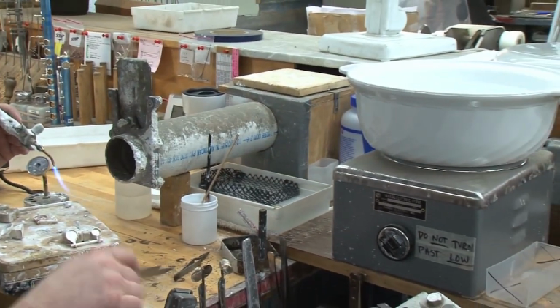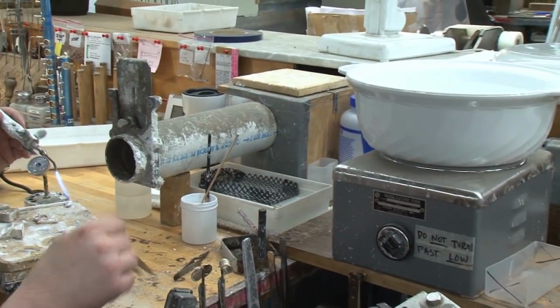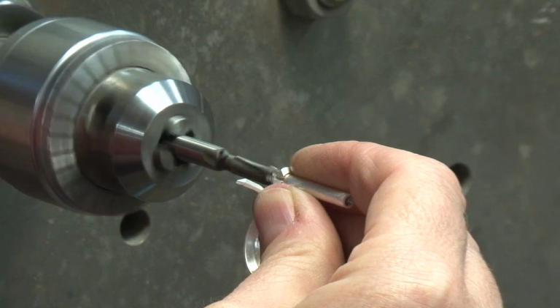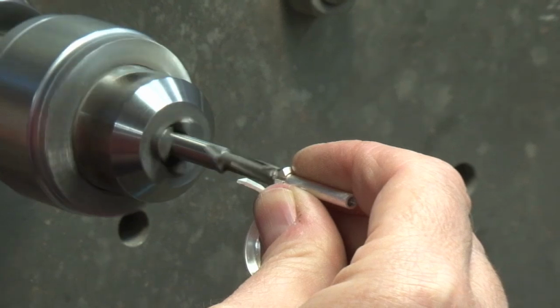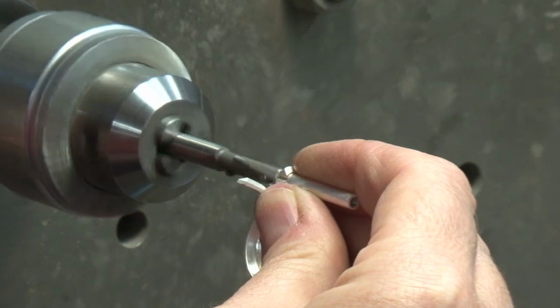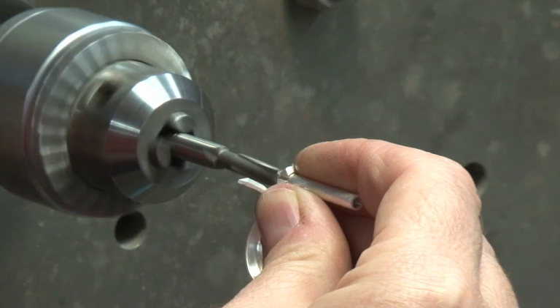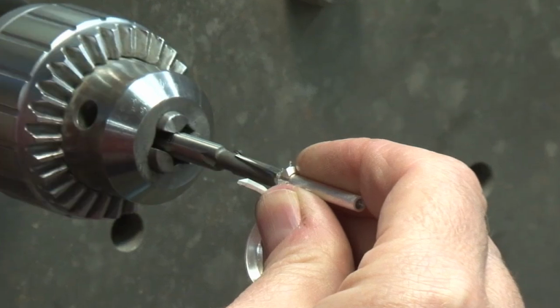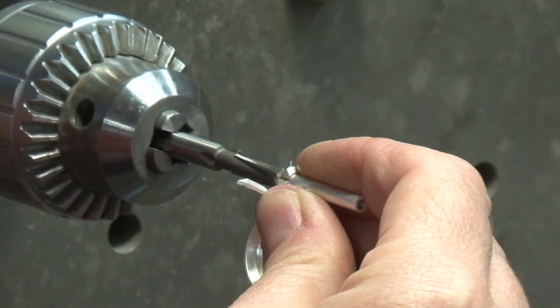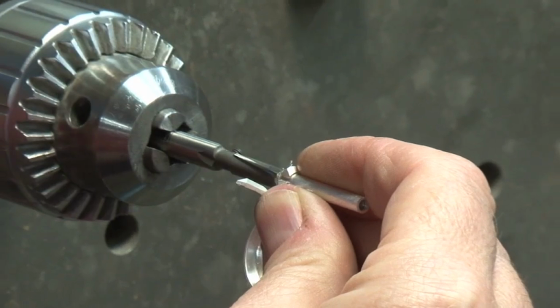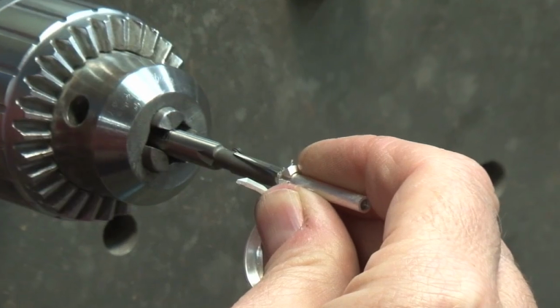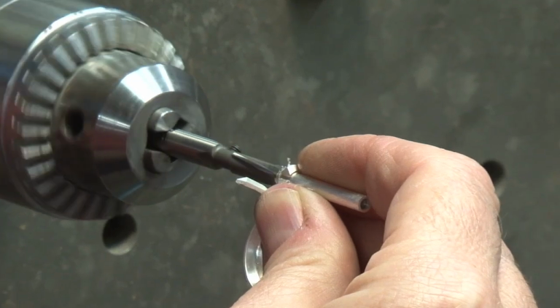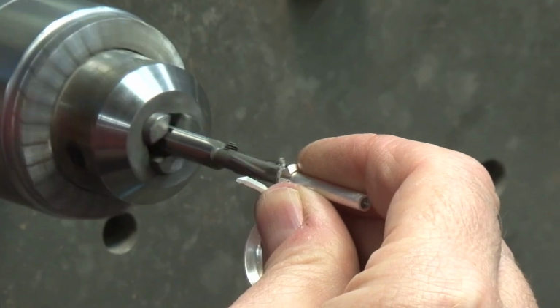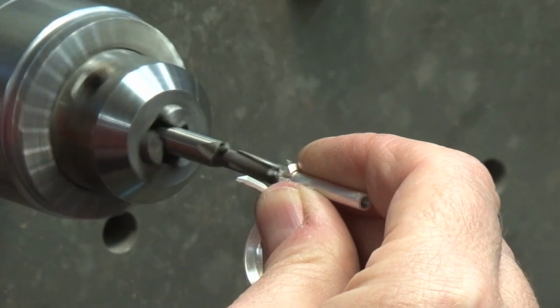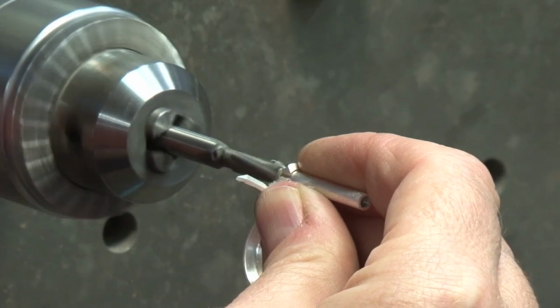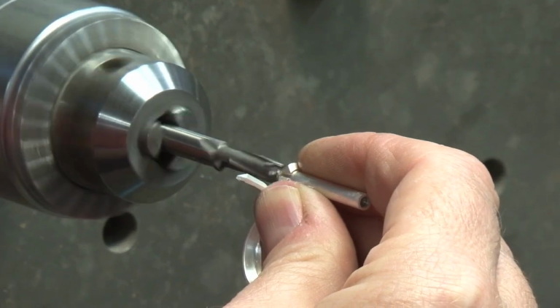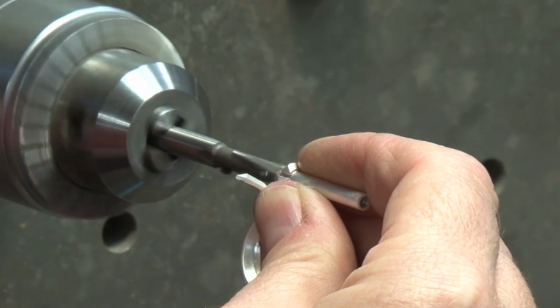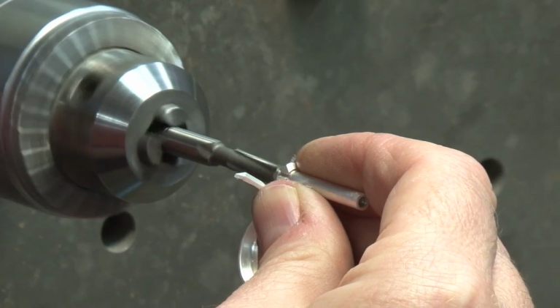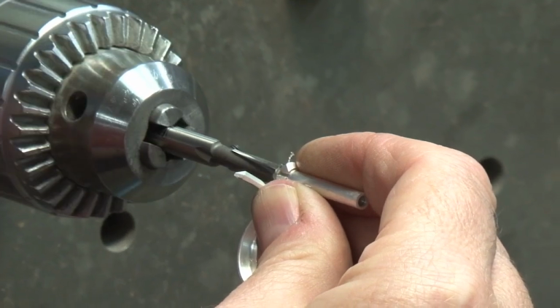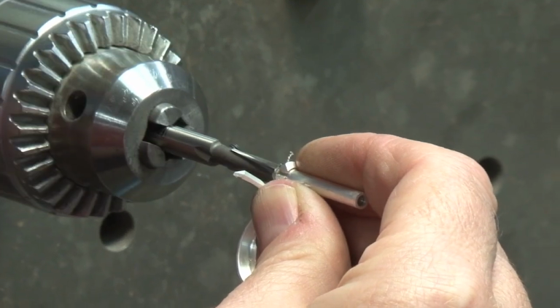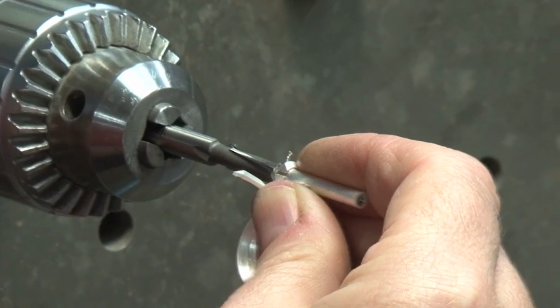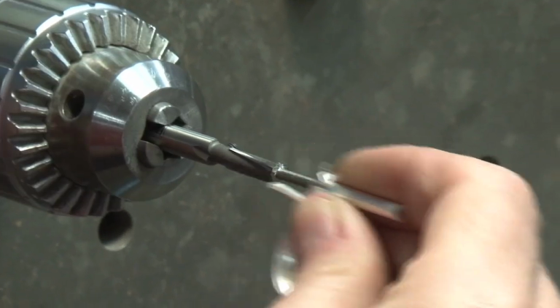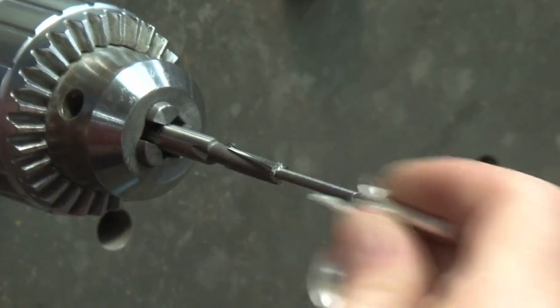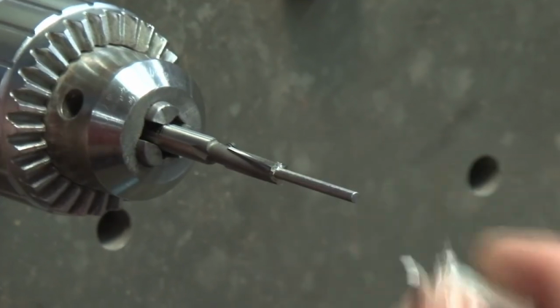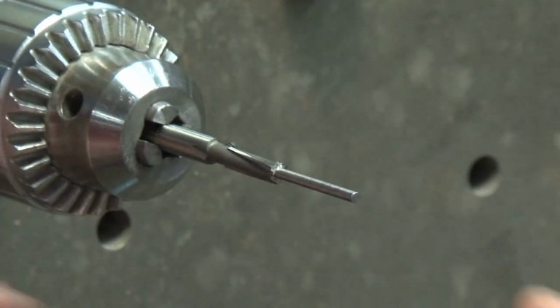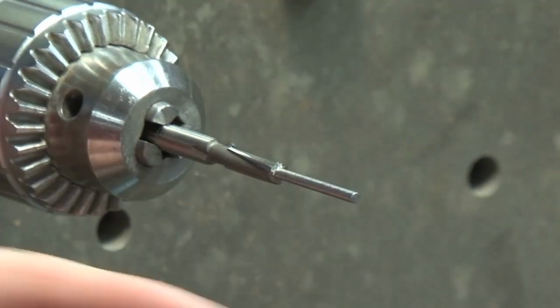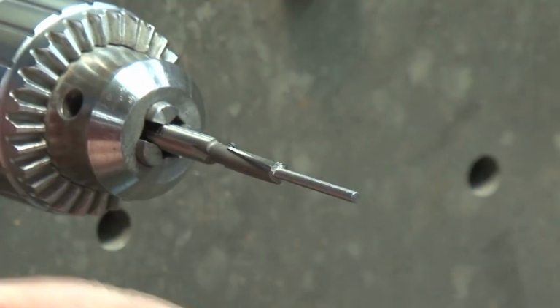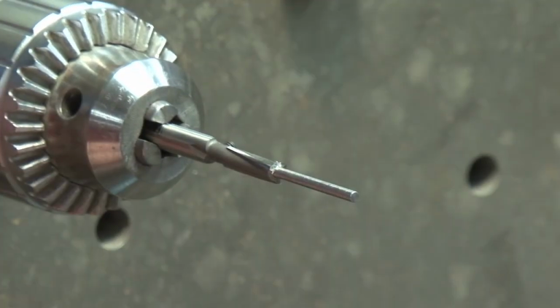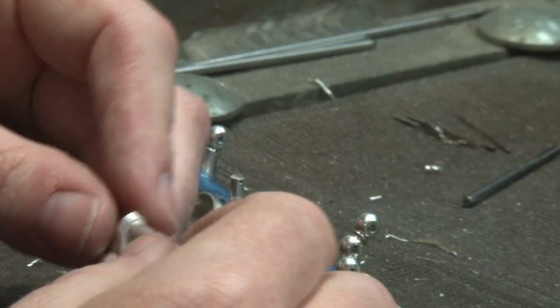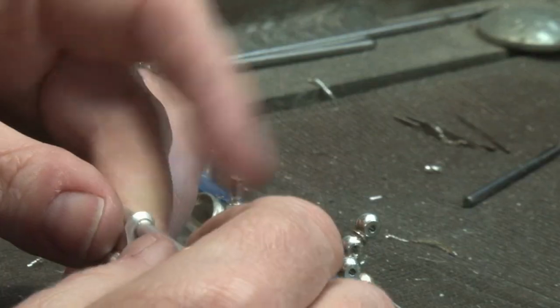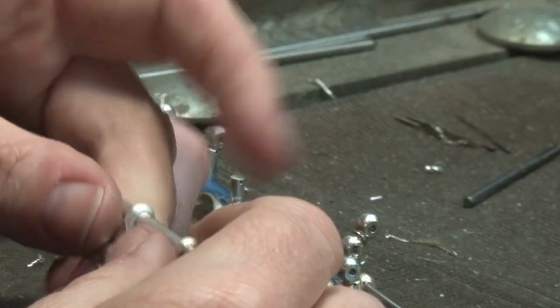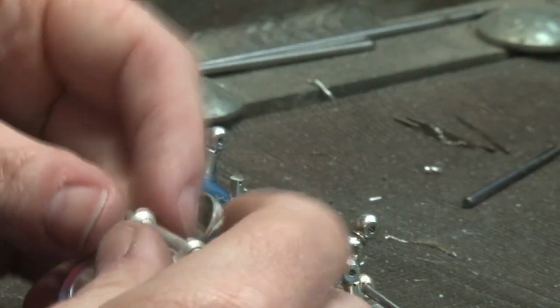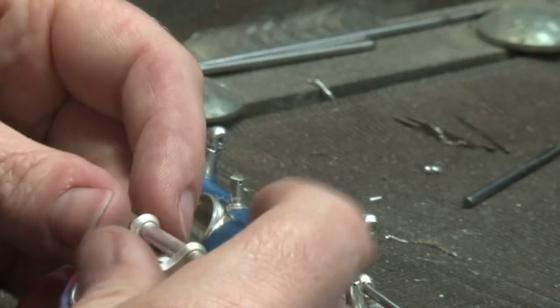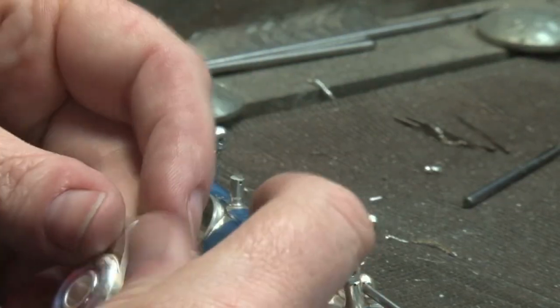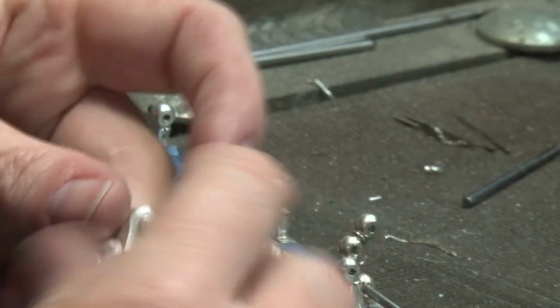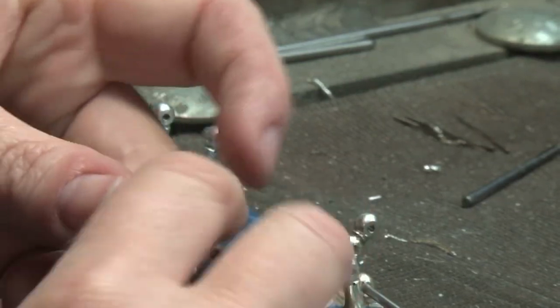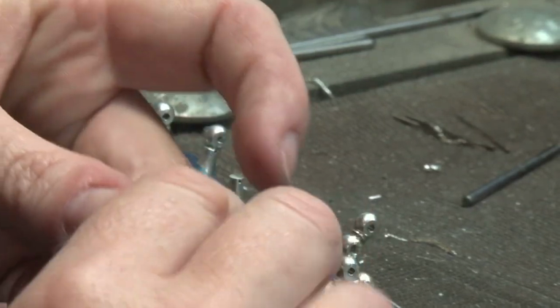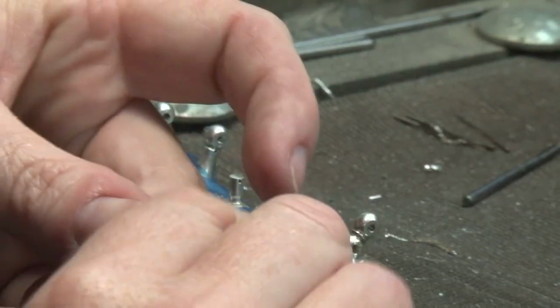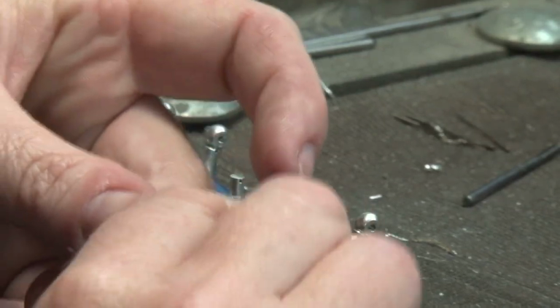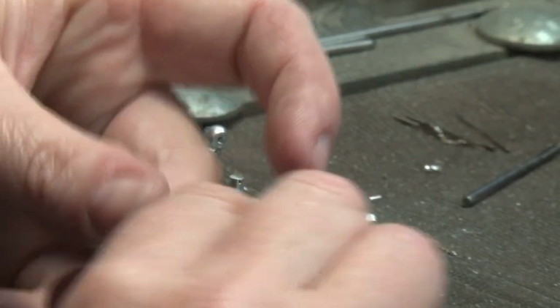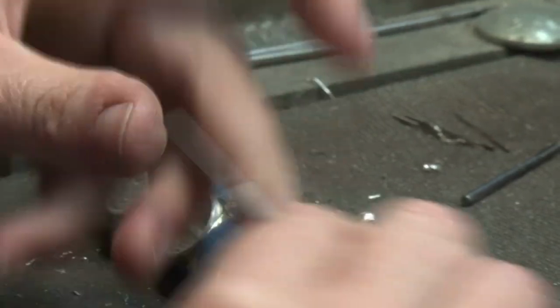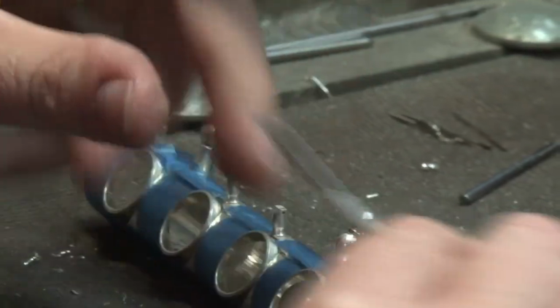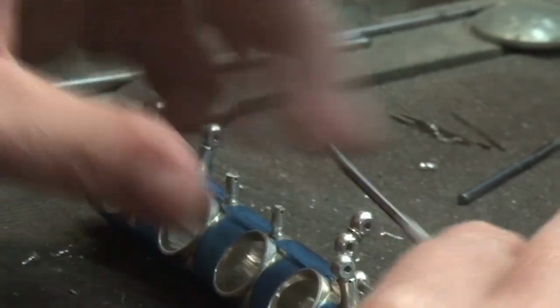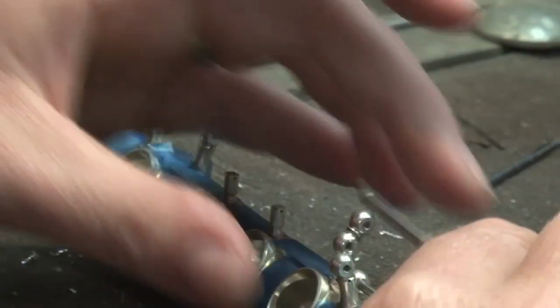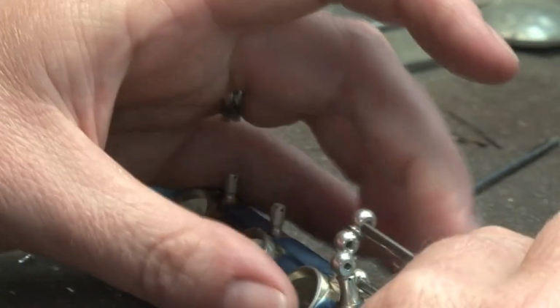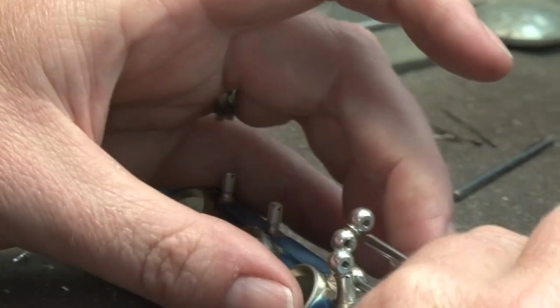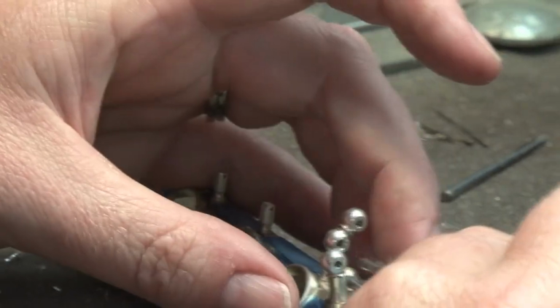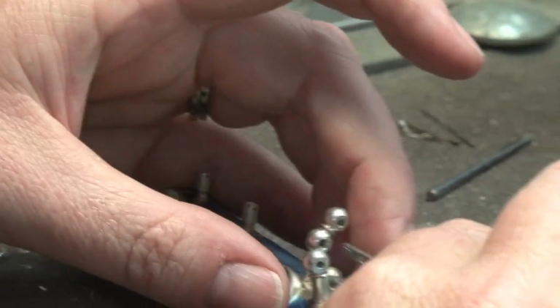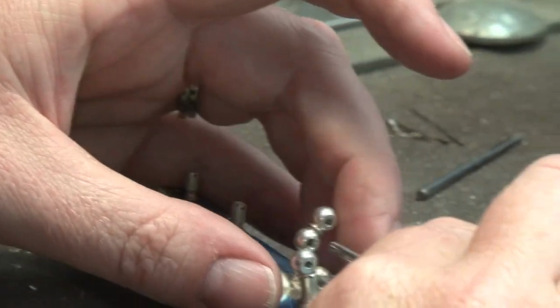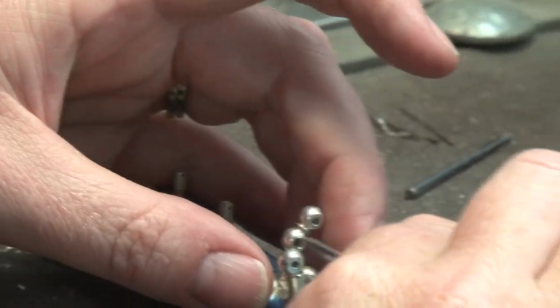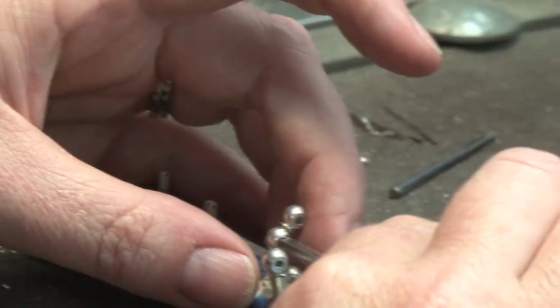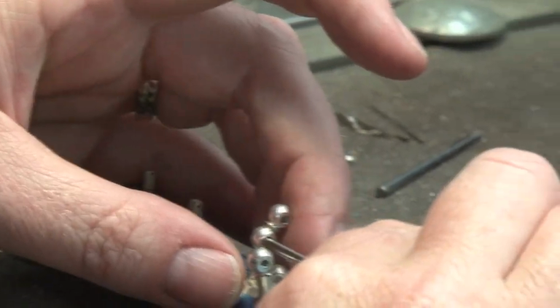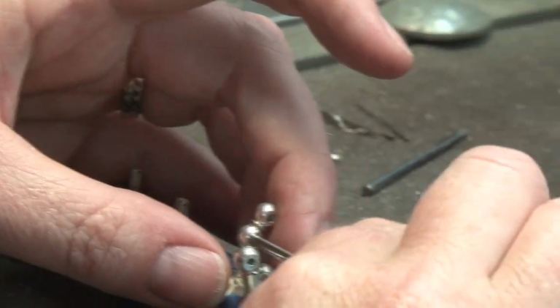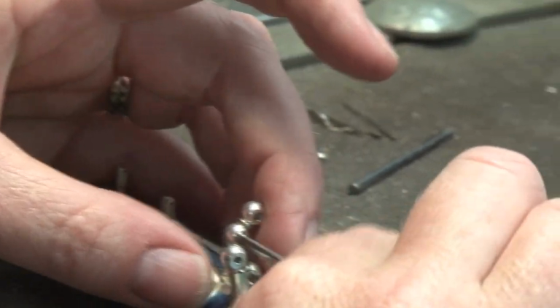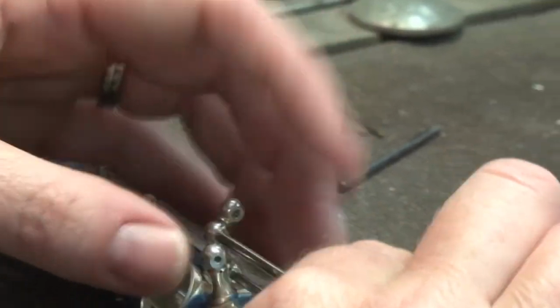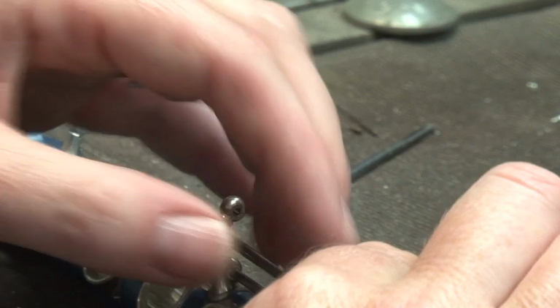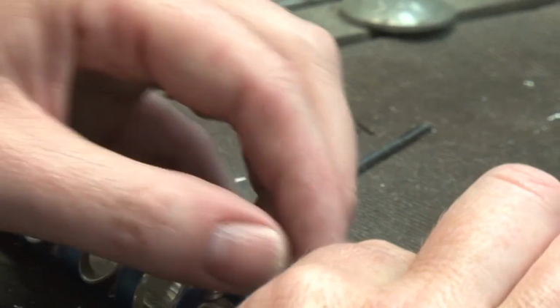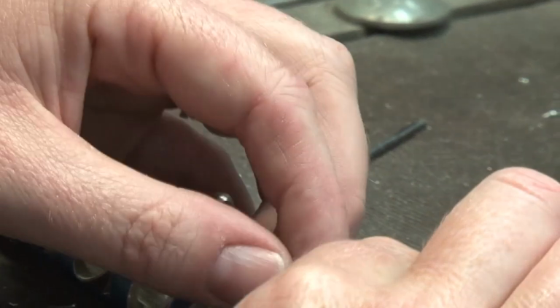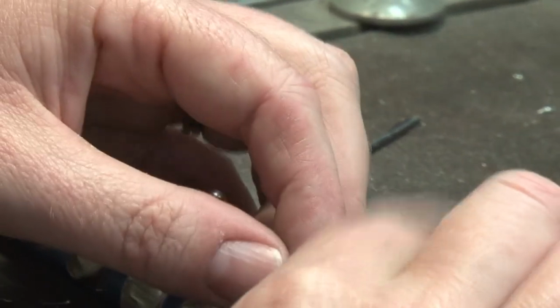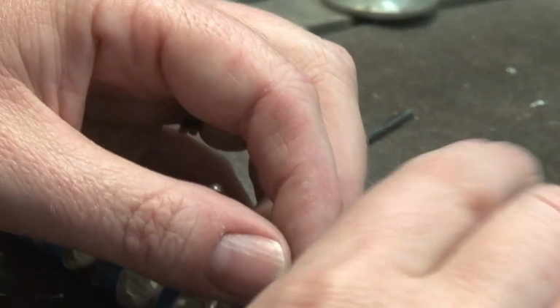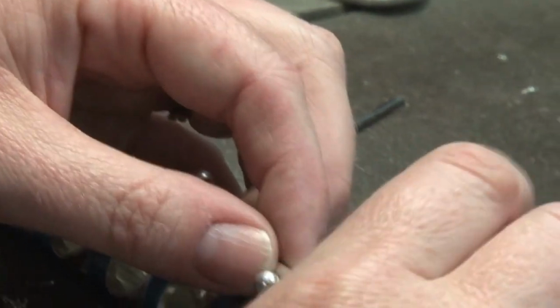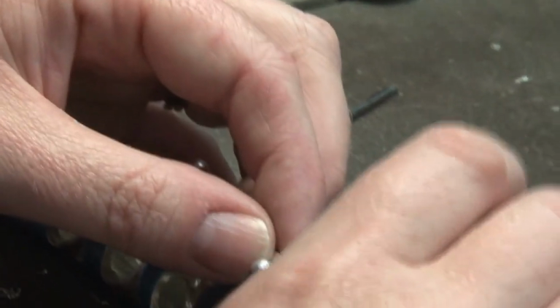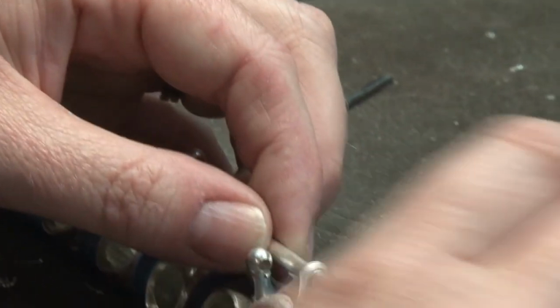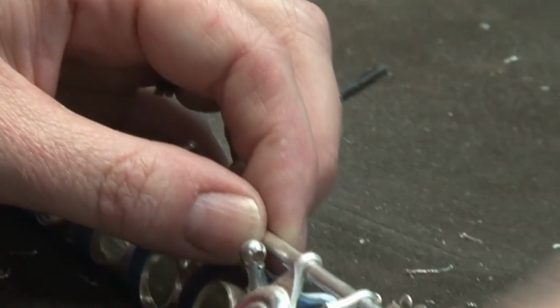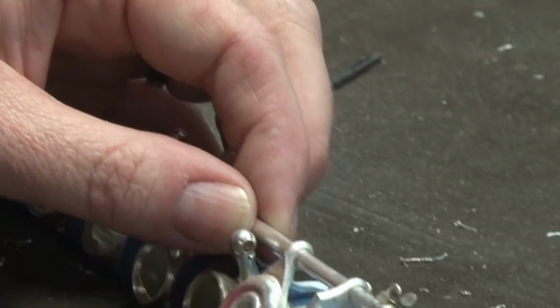A small amount of material is removed from the tube, and then the key is checked on the instrument to see if it's aligned over the tone hole.